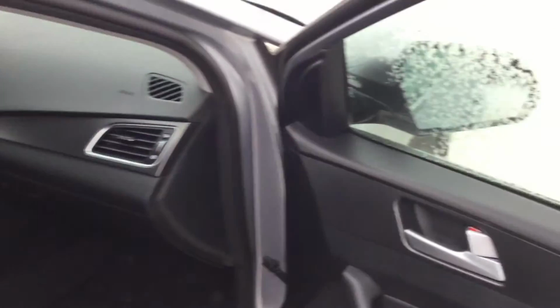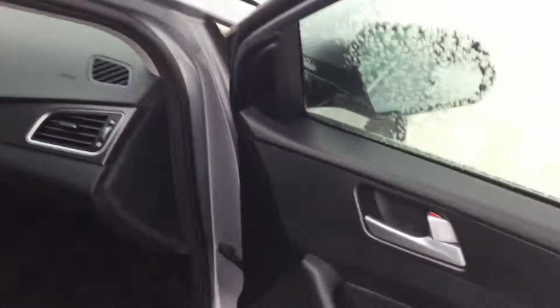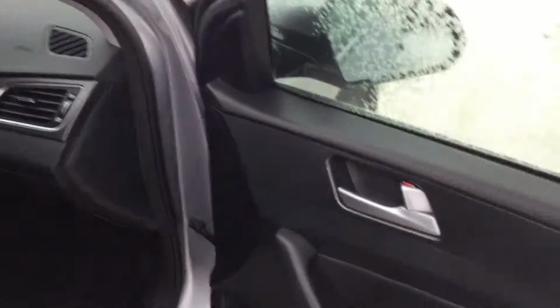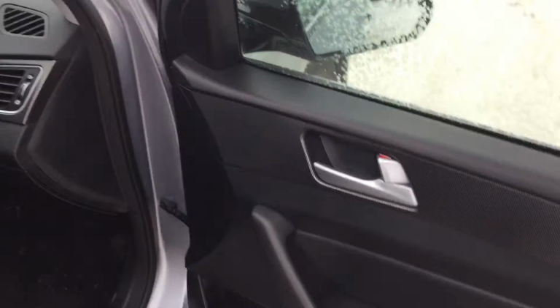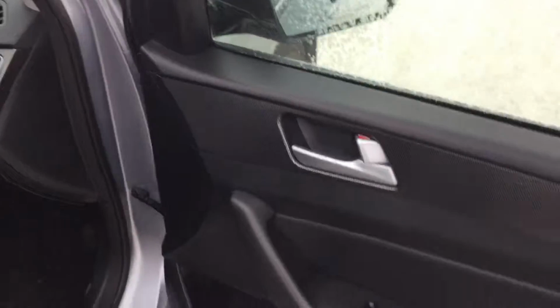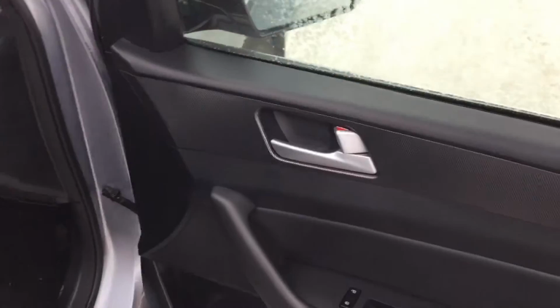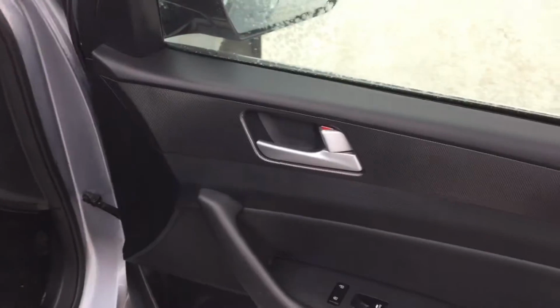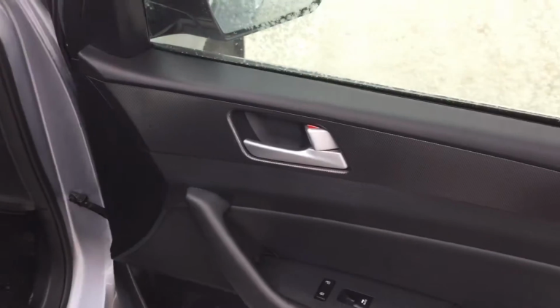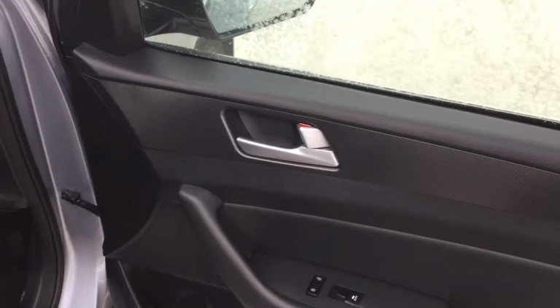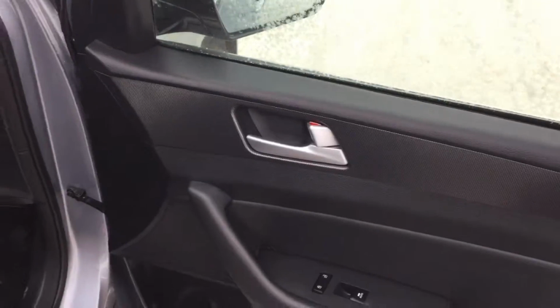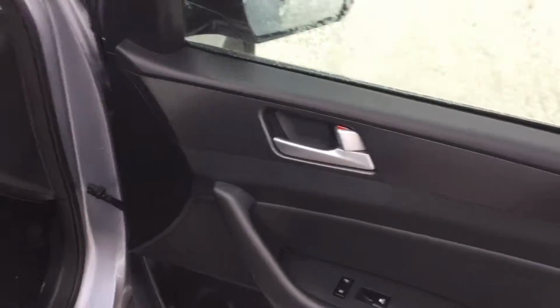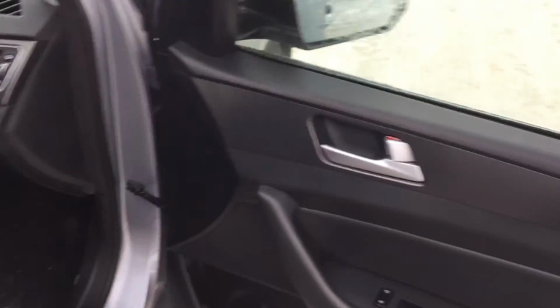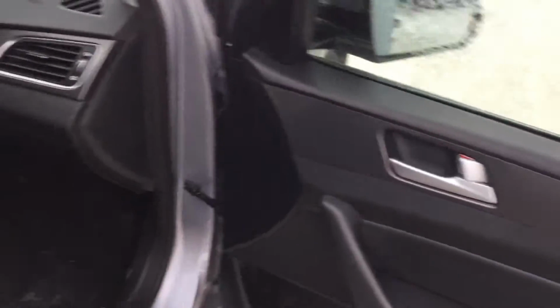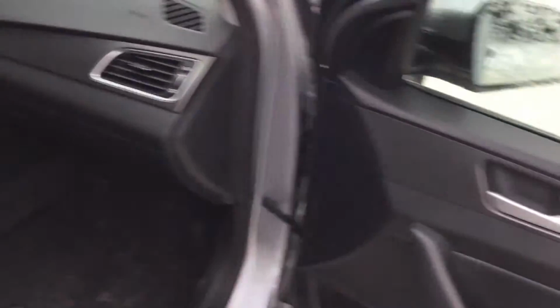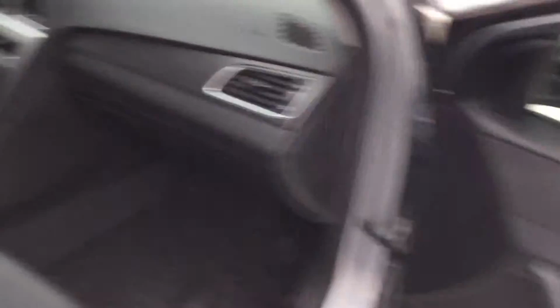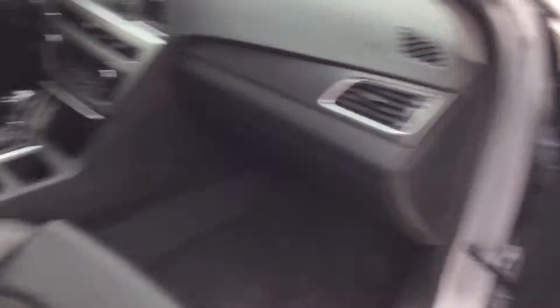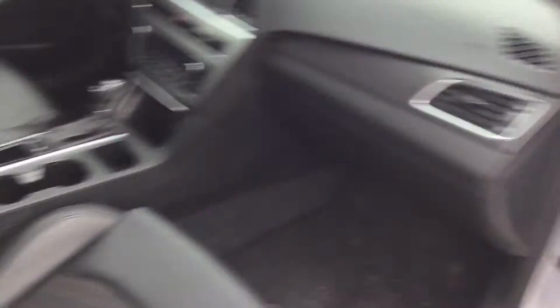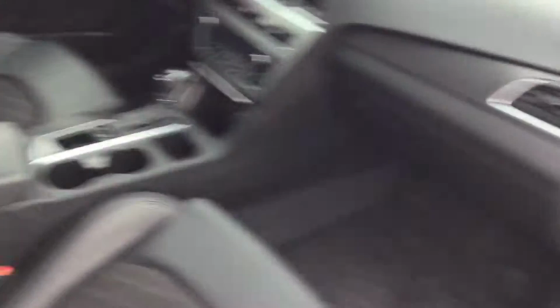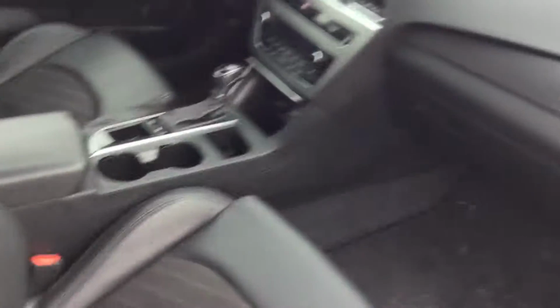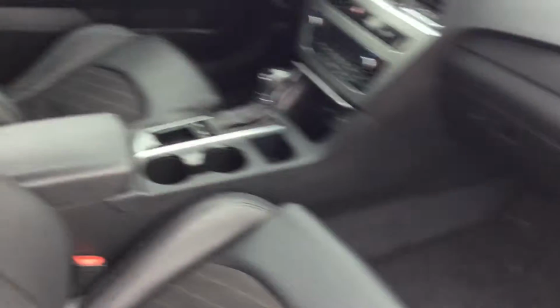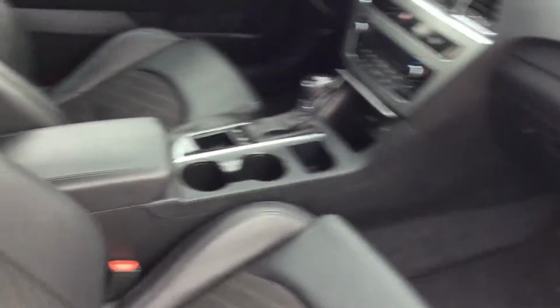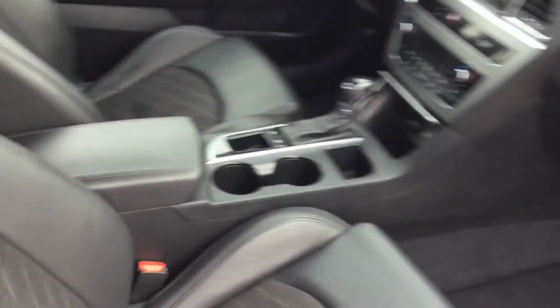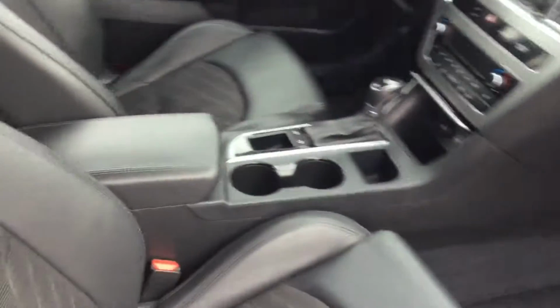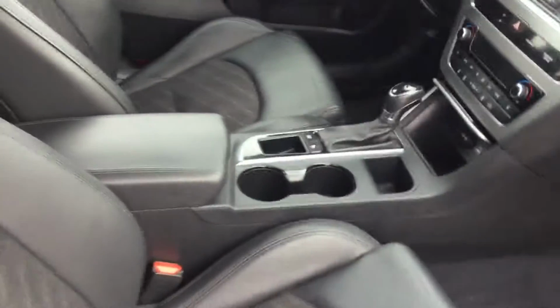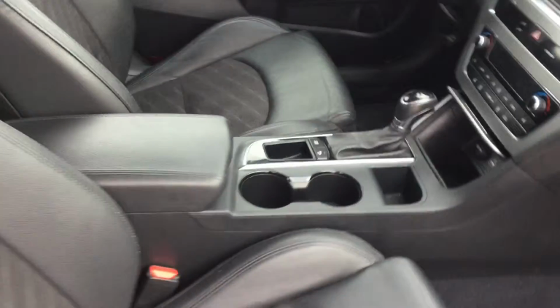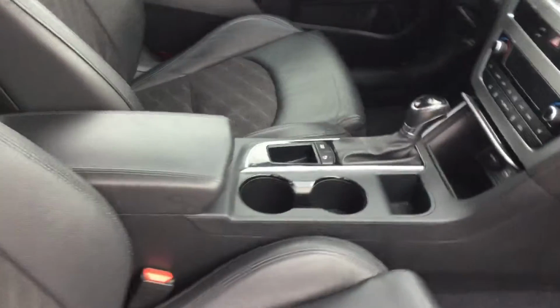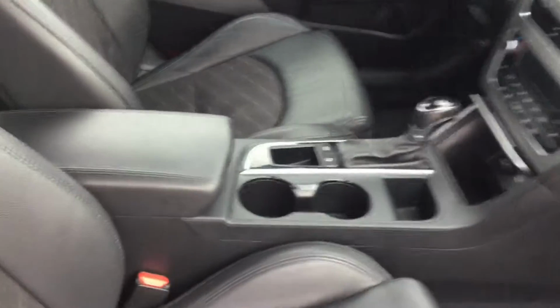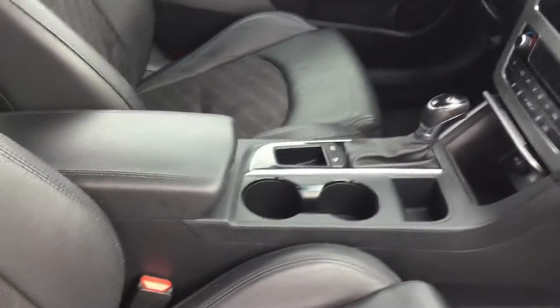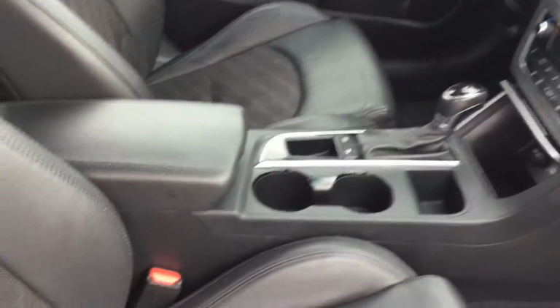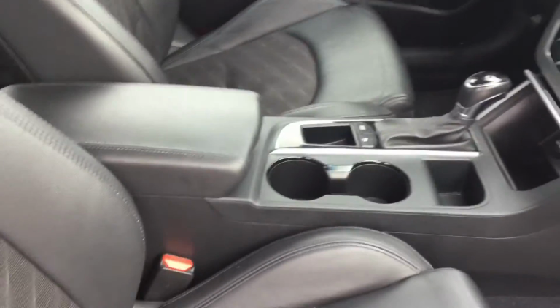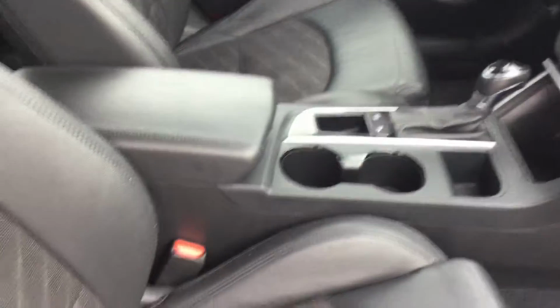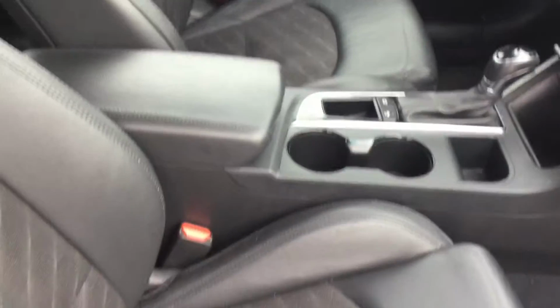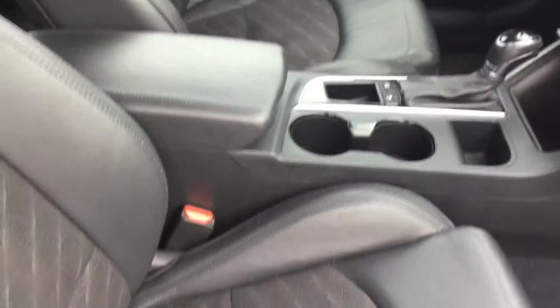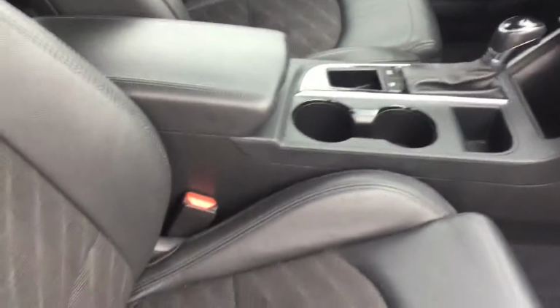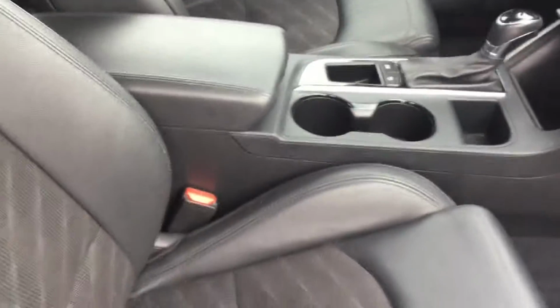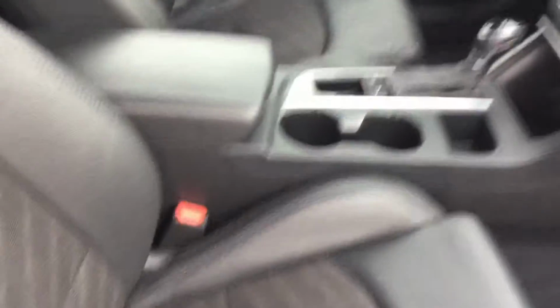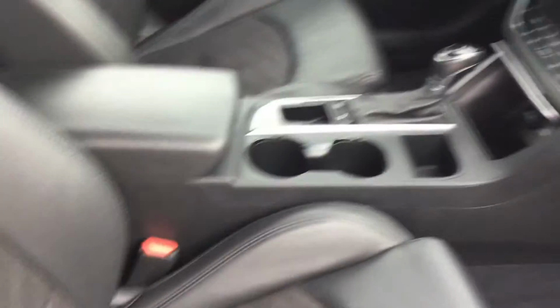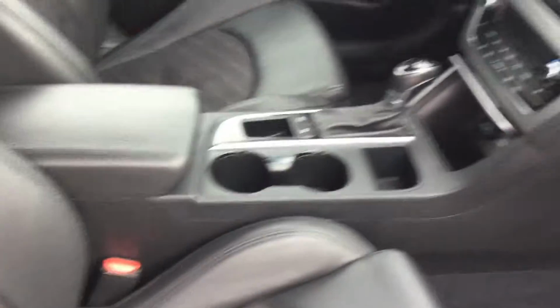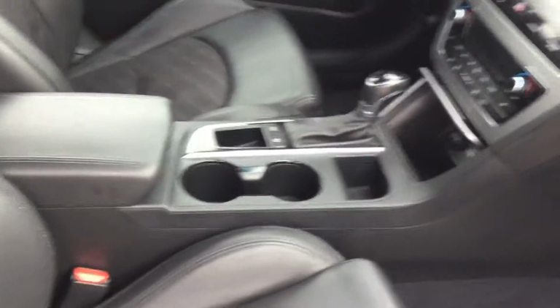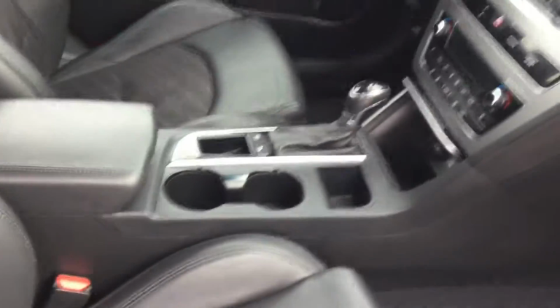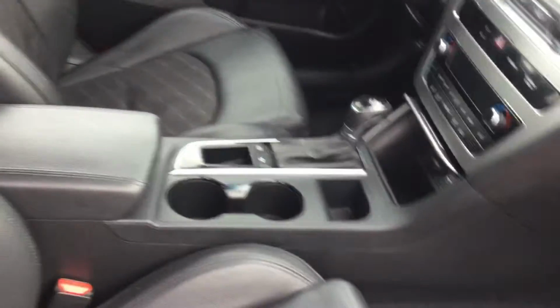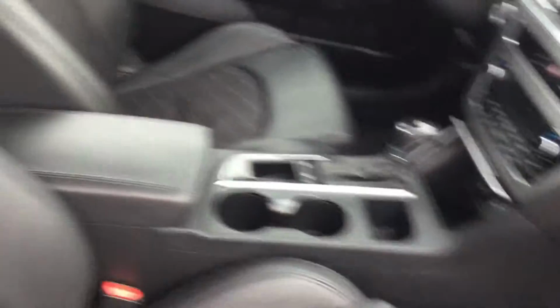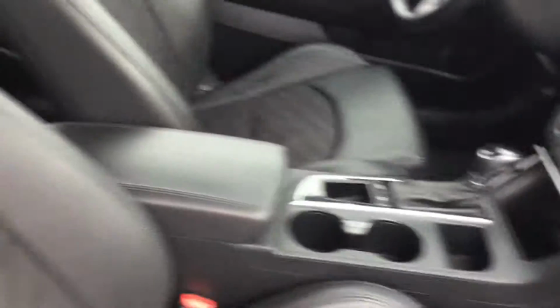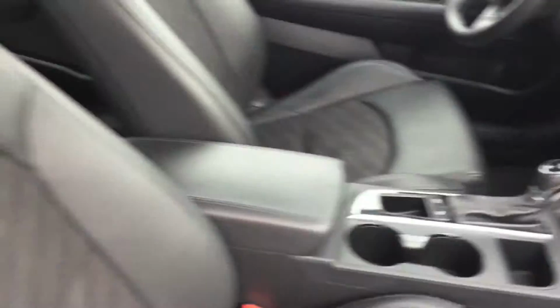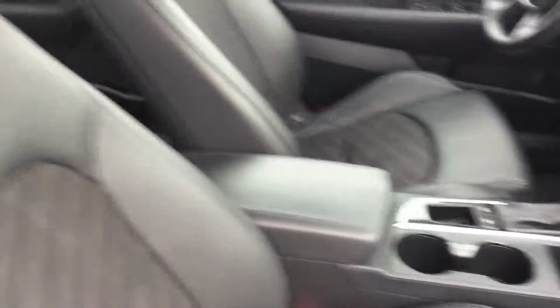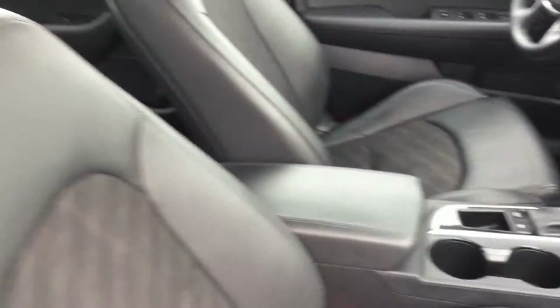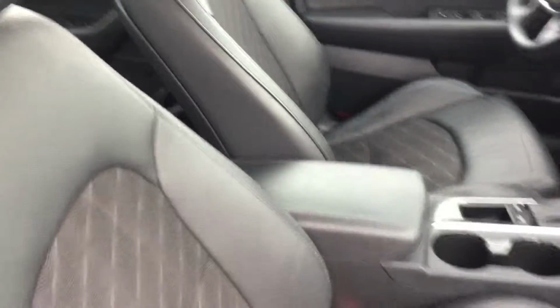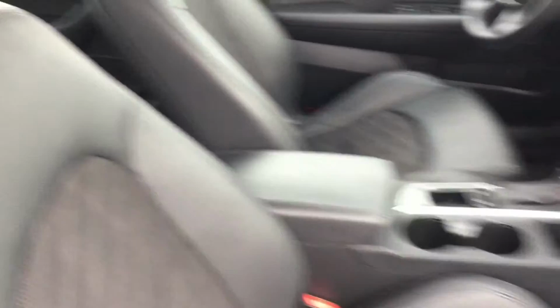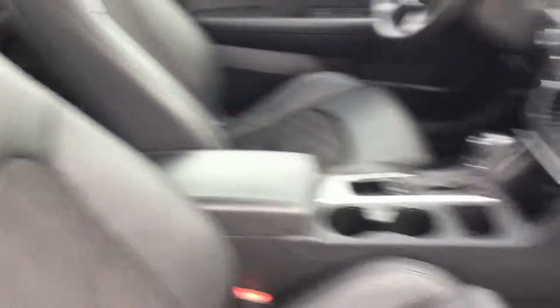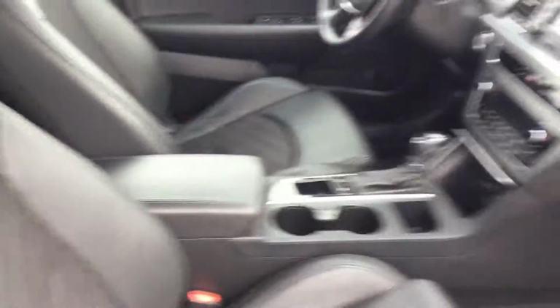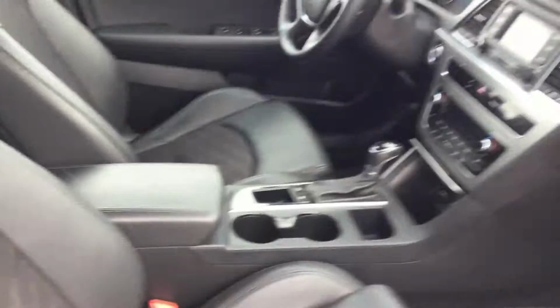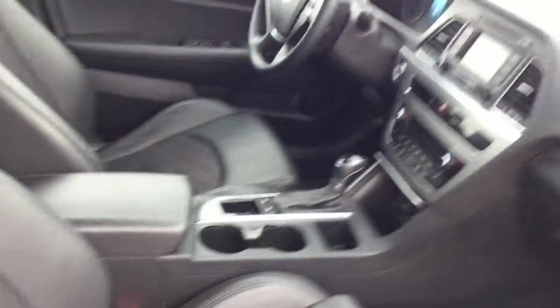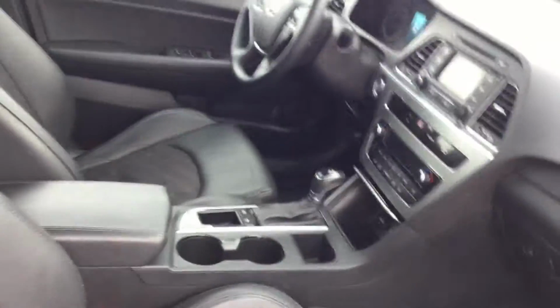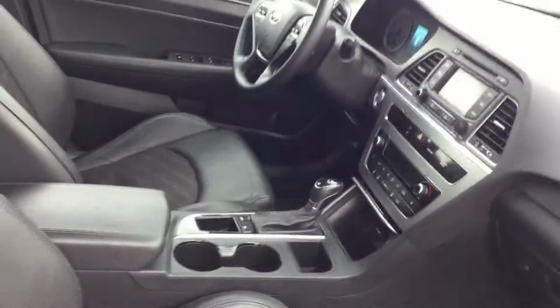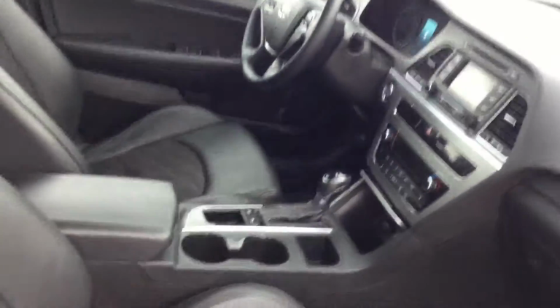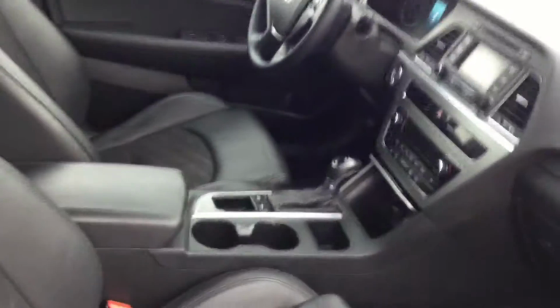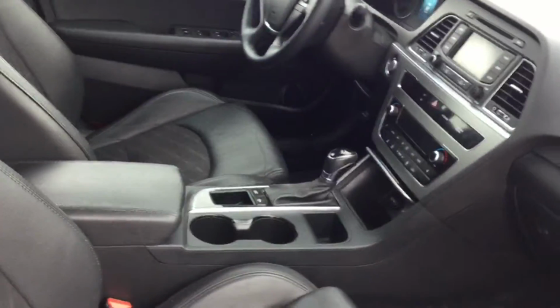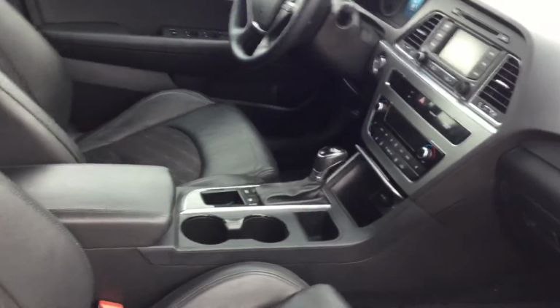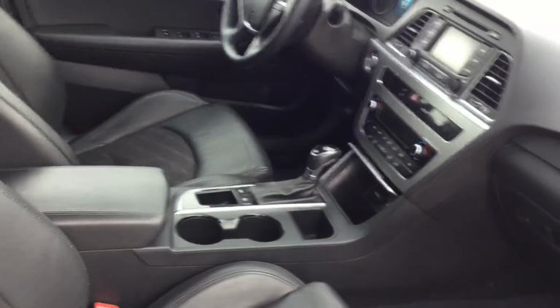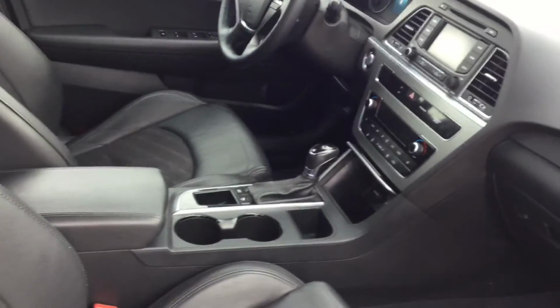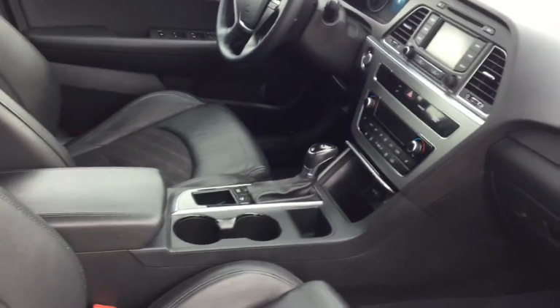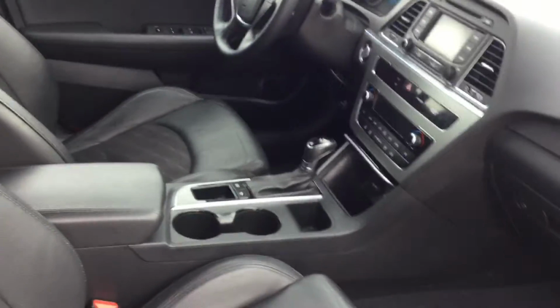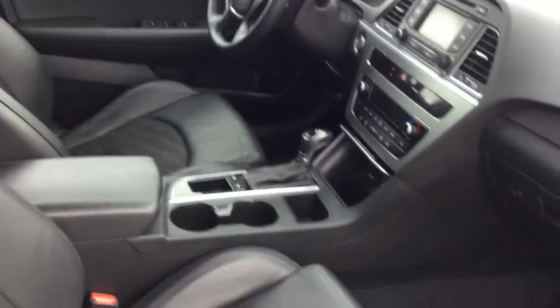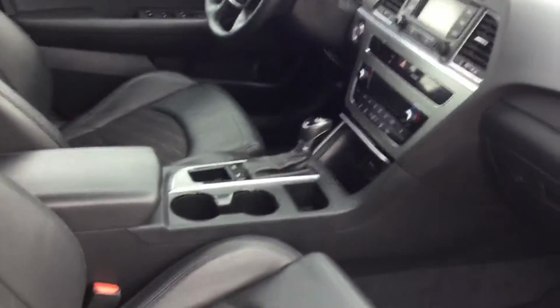Power windows, power locks, heated steering wheel.